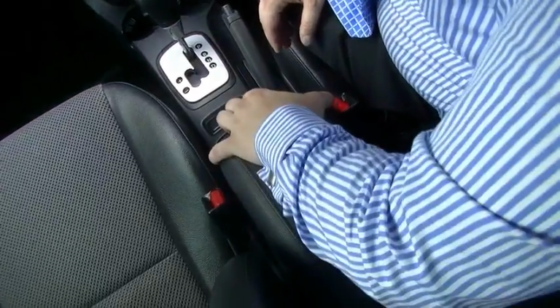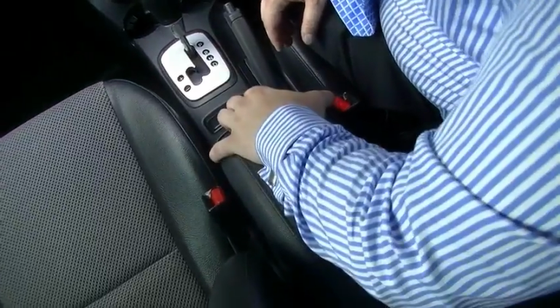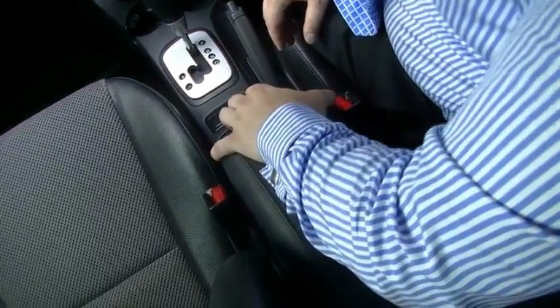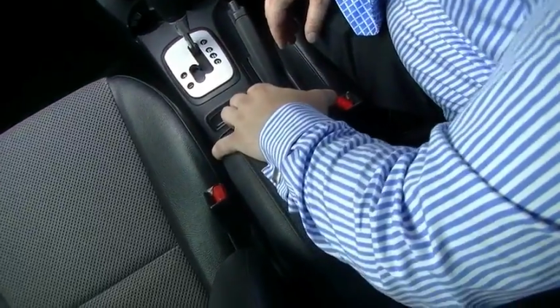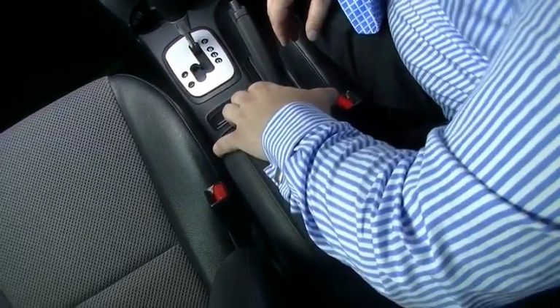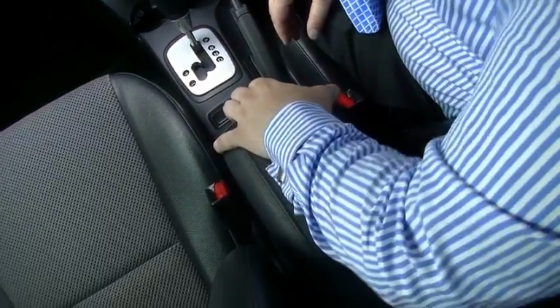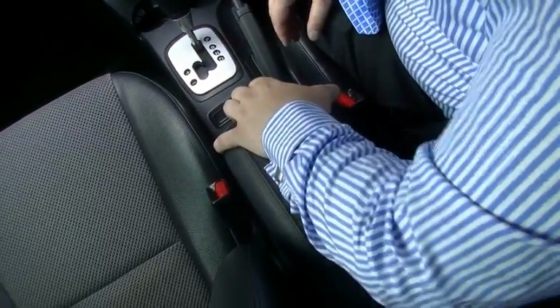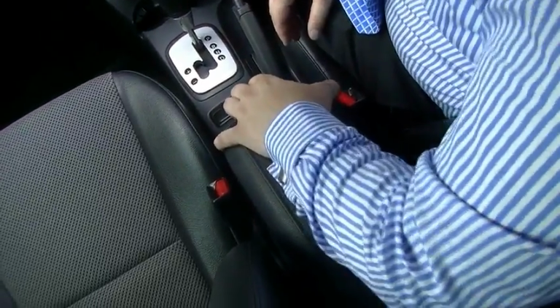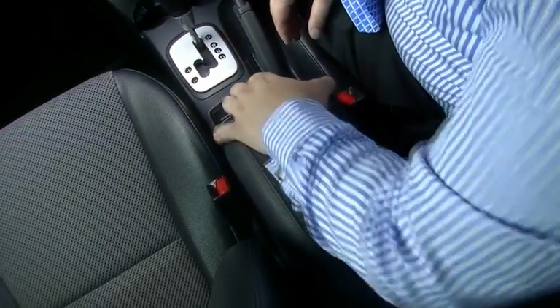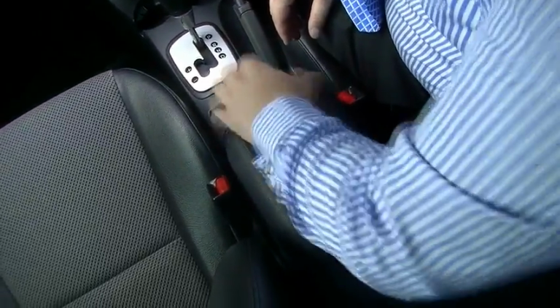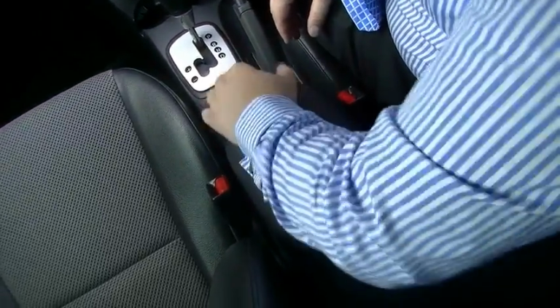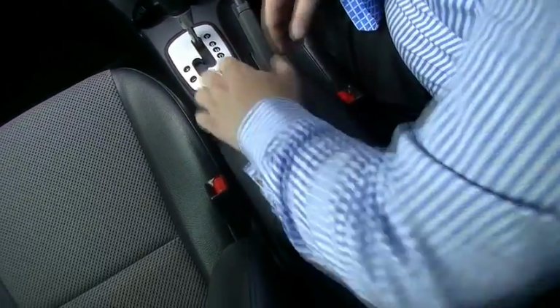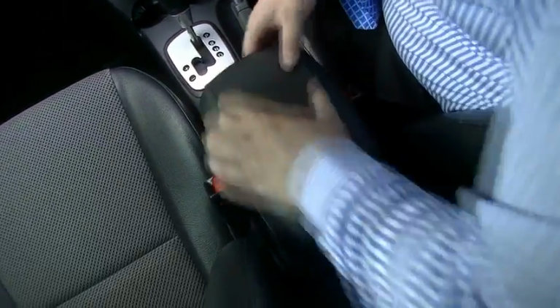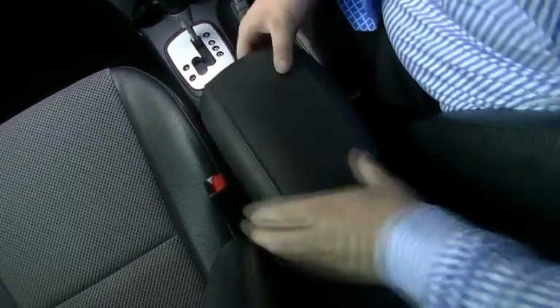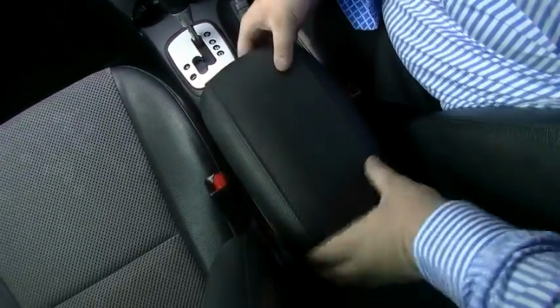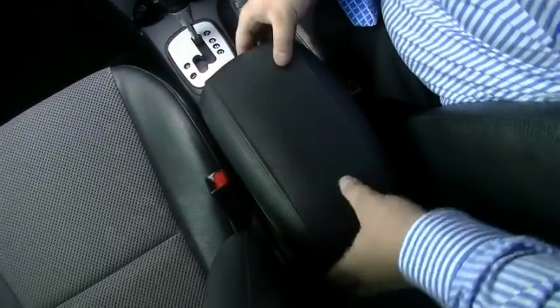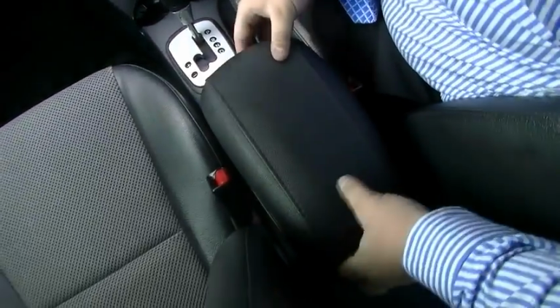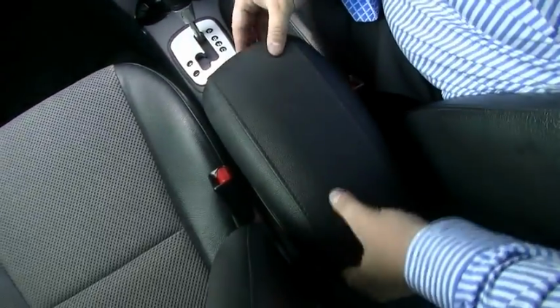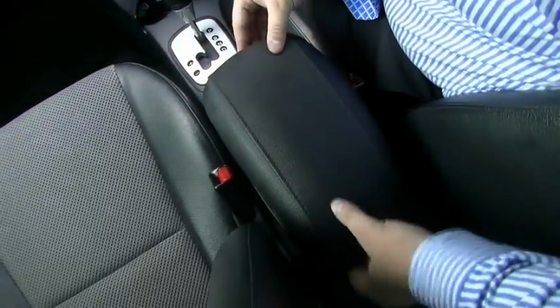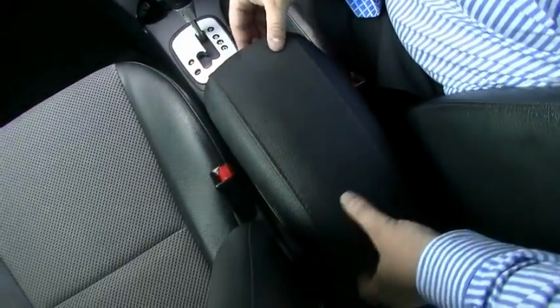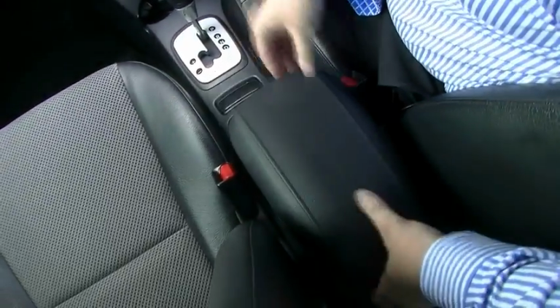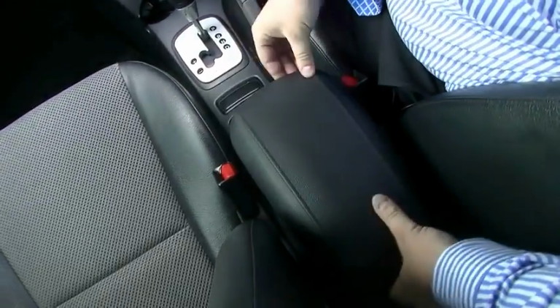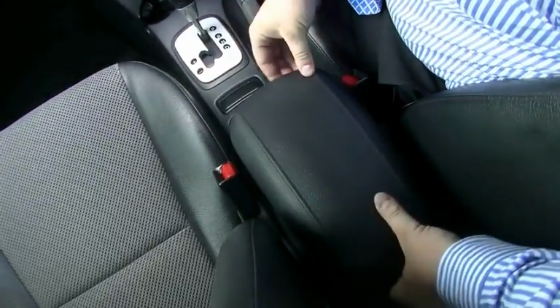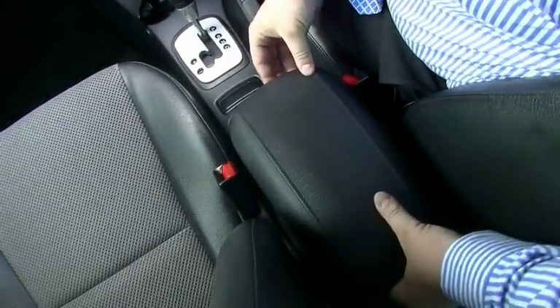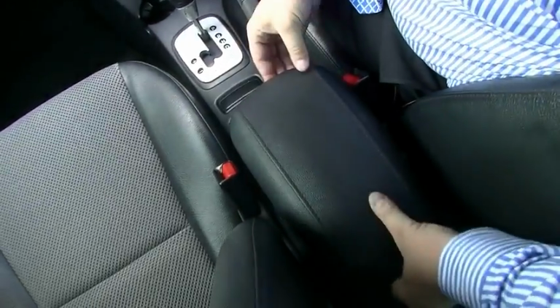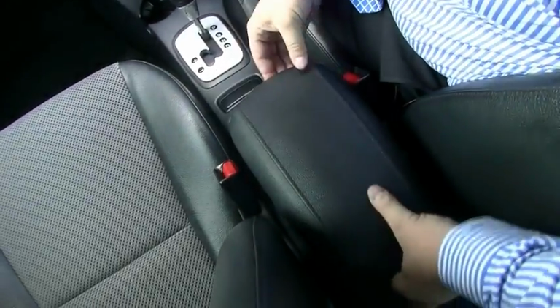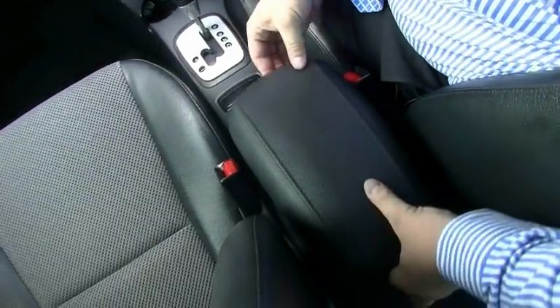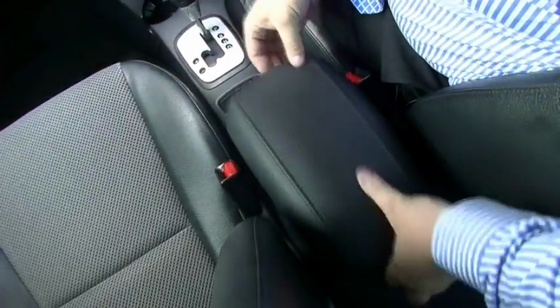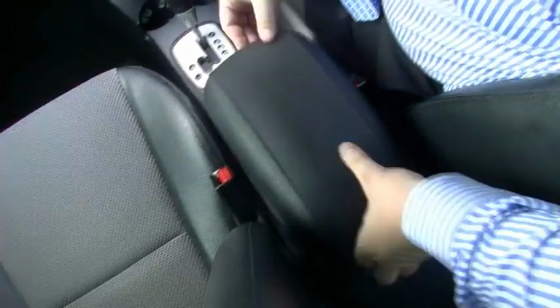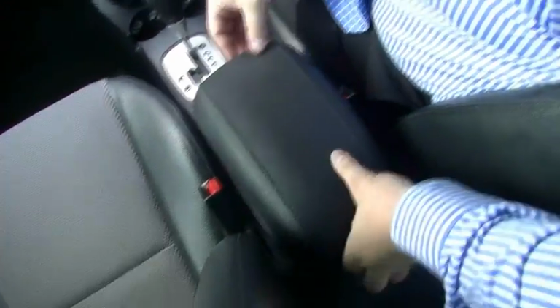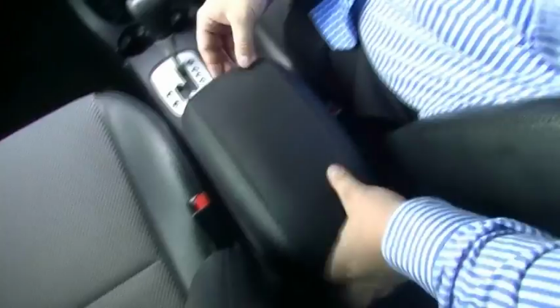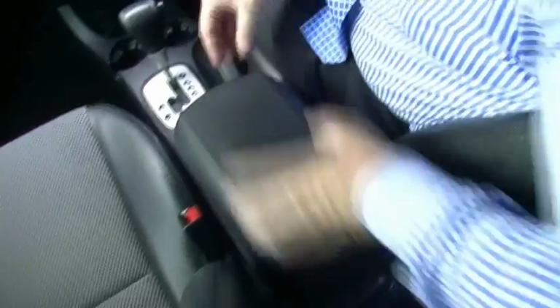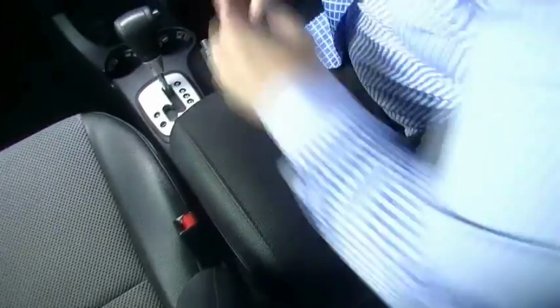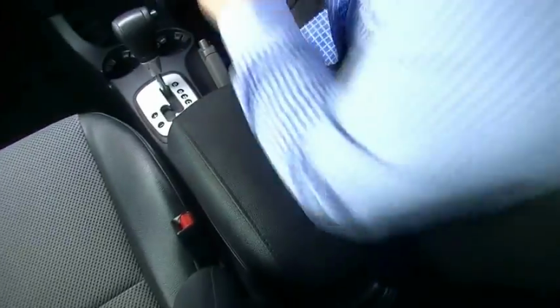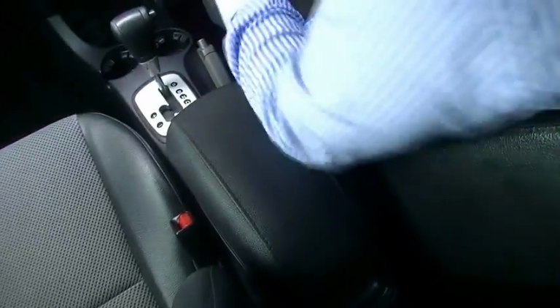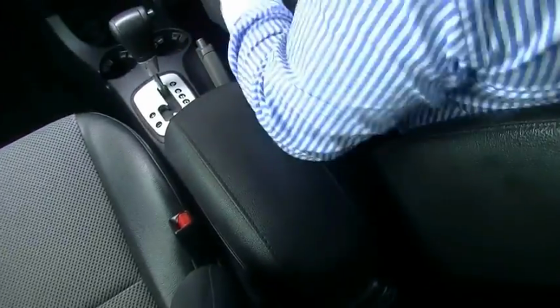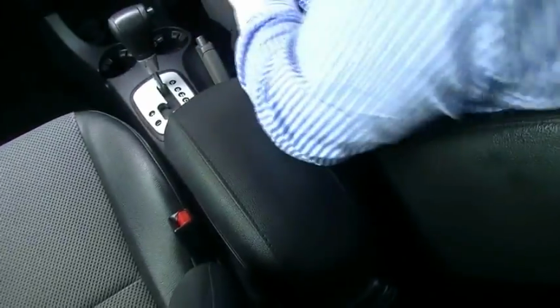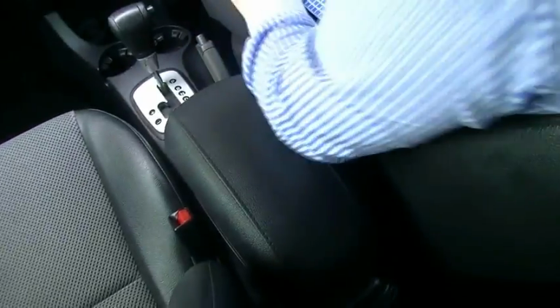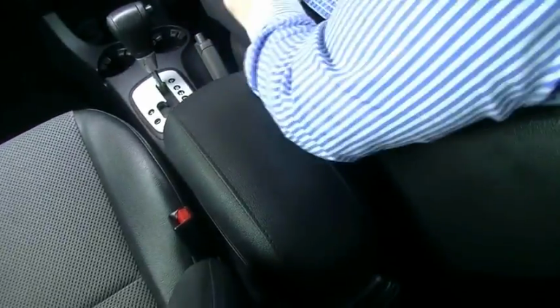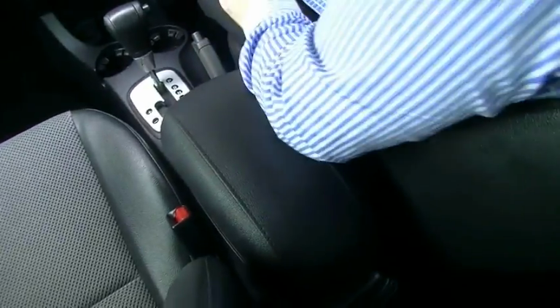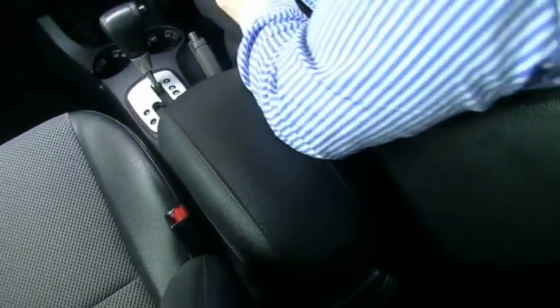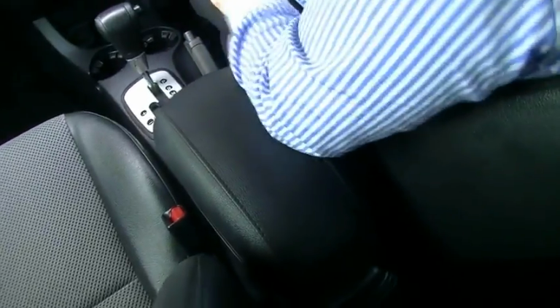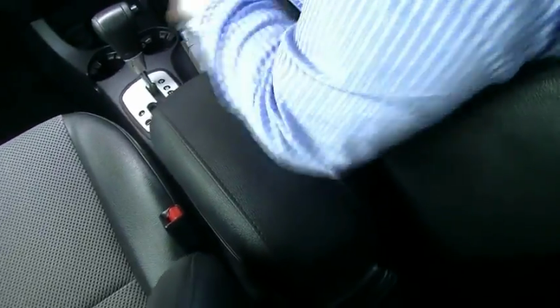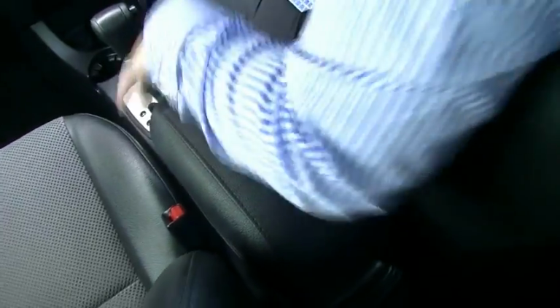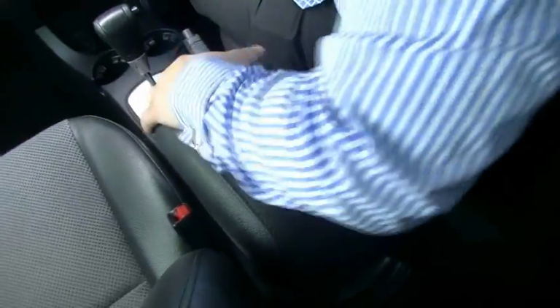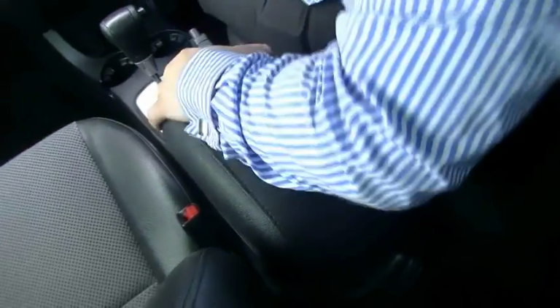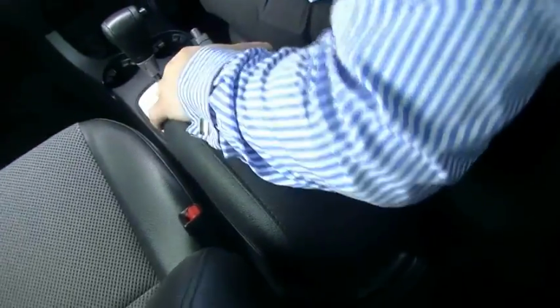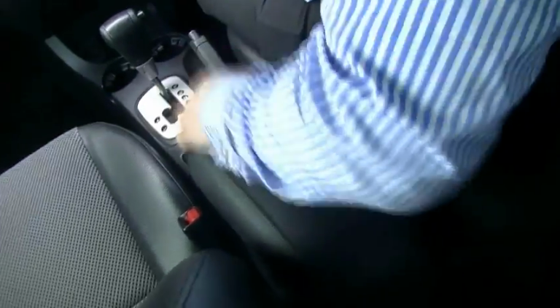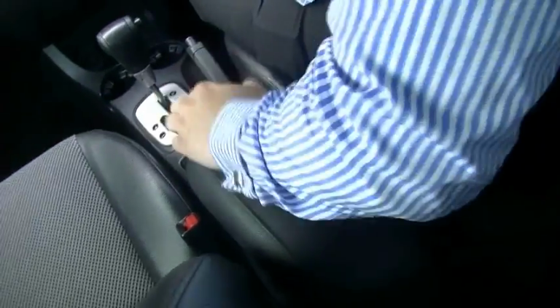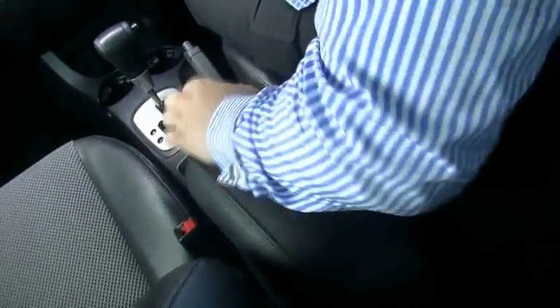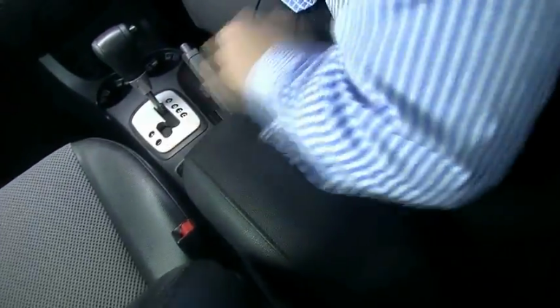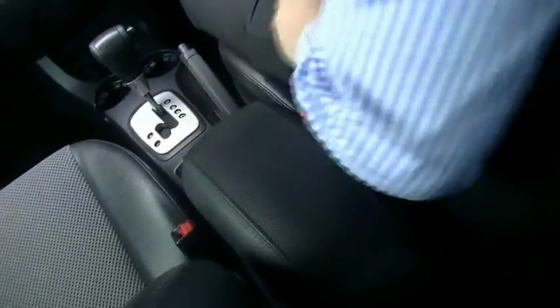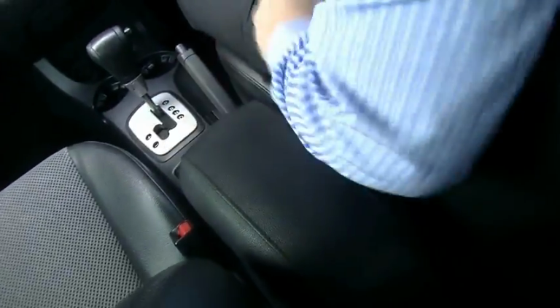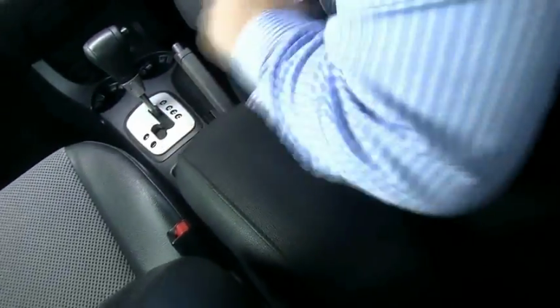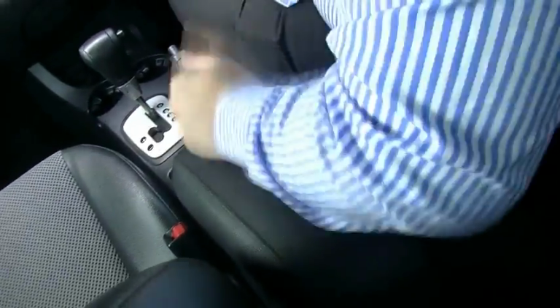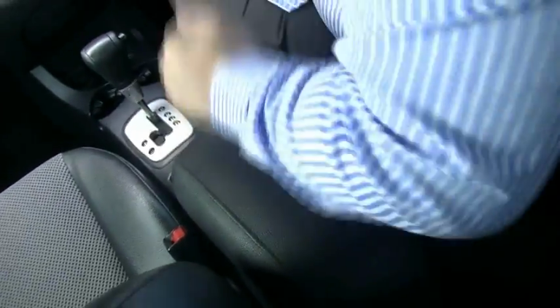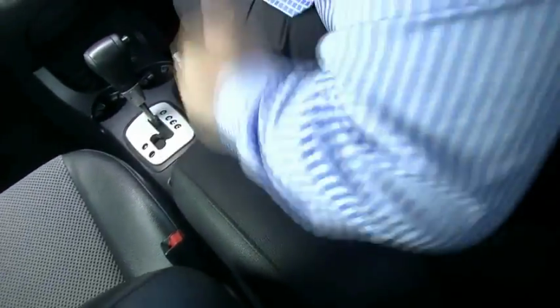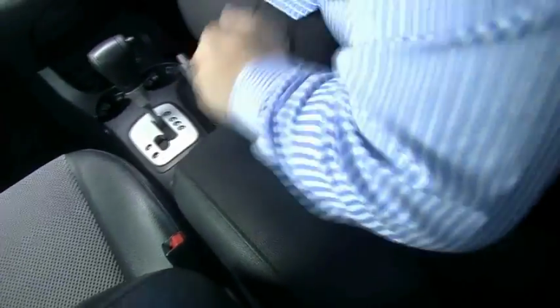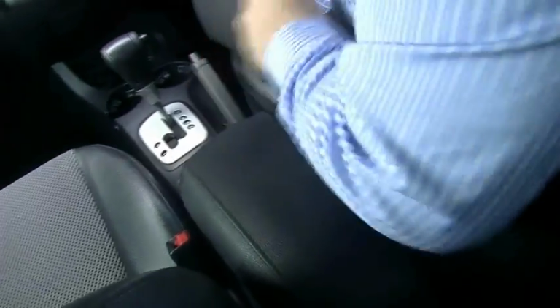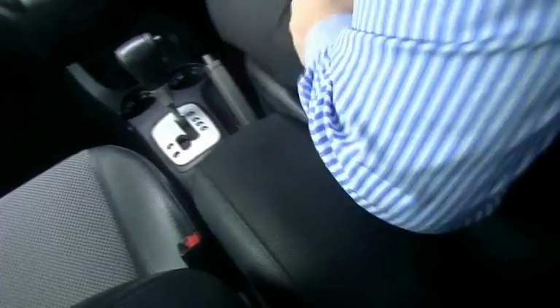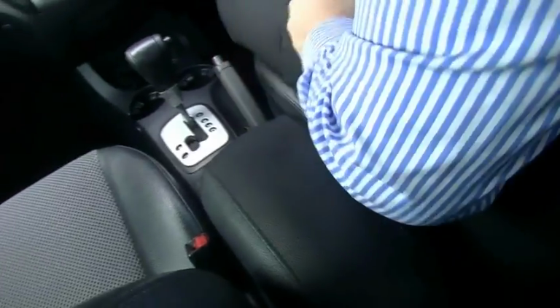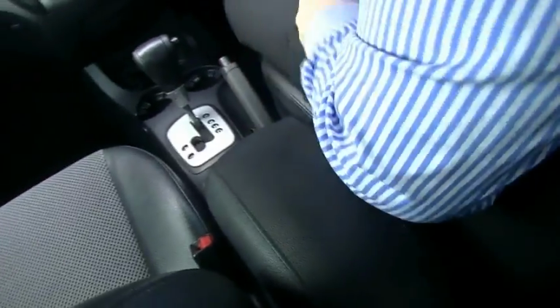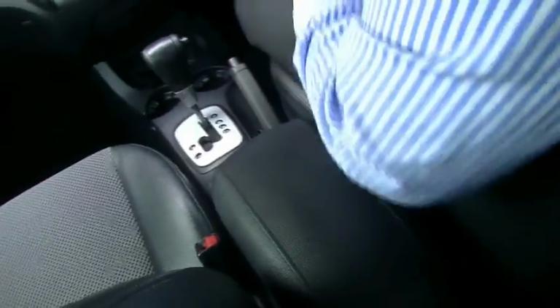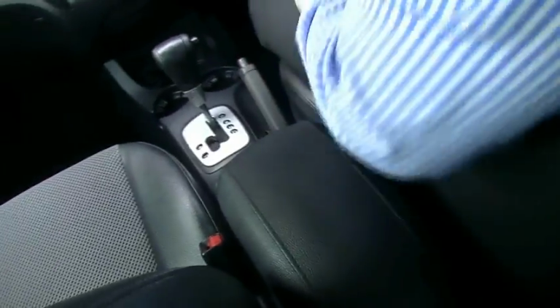Pop that little button and you'll notice the lid lifts up so you can have a nice armrest as well. Nice feature — they've really thought ahead with that.